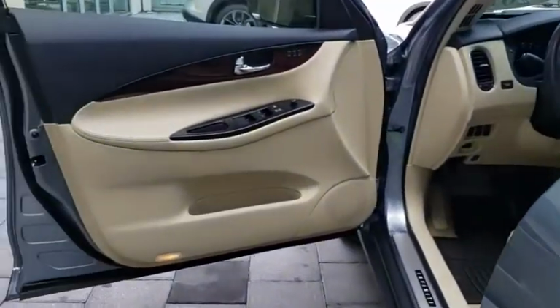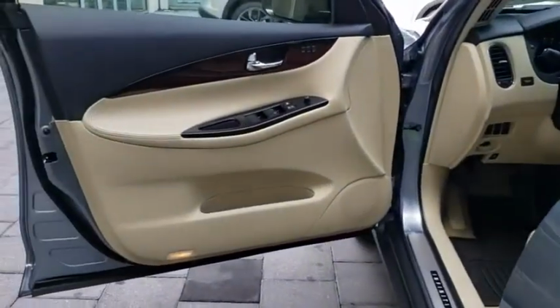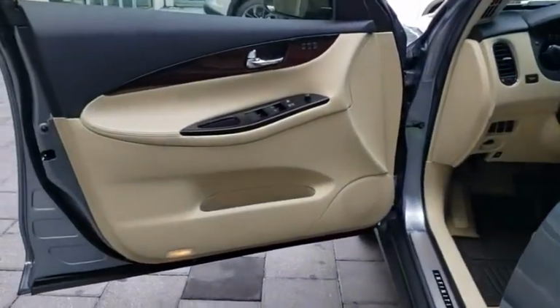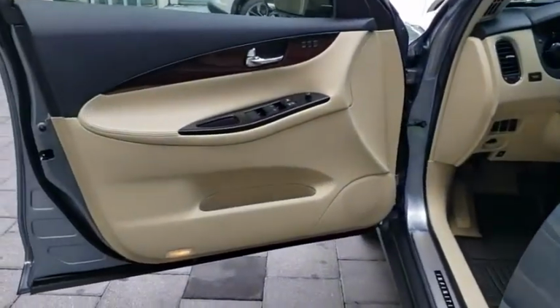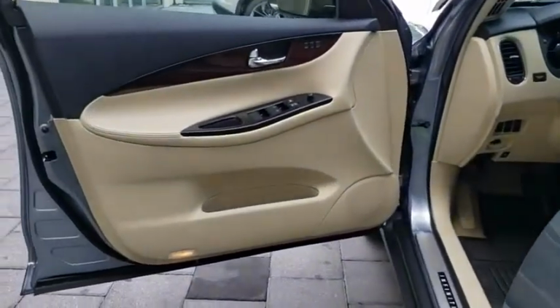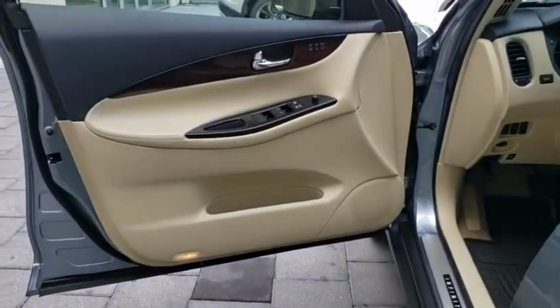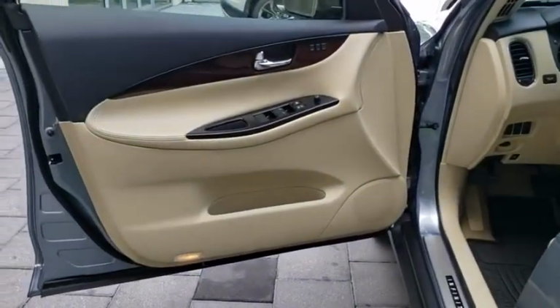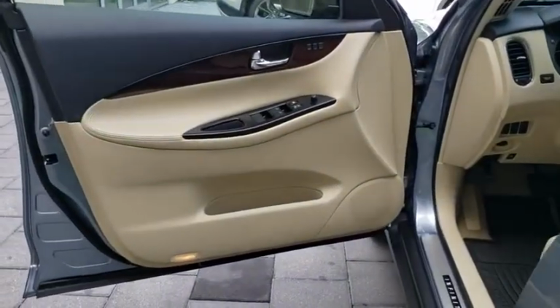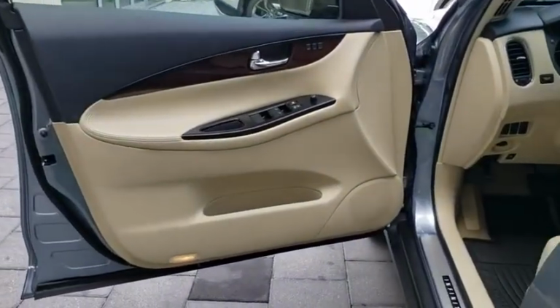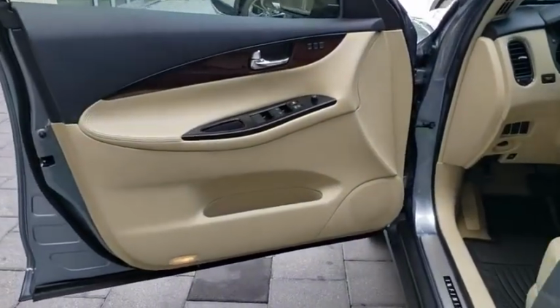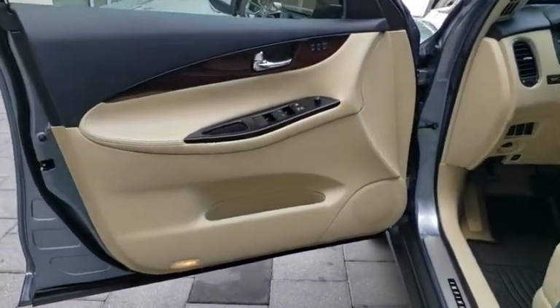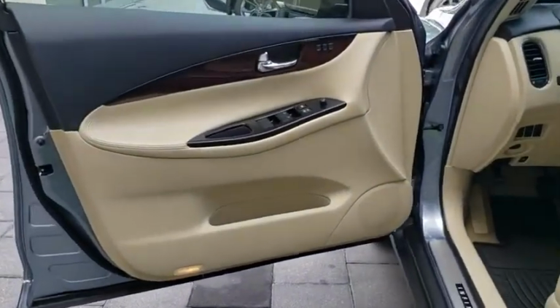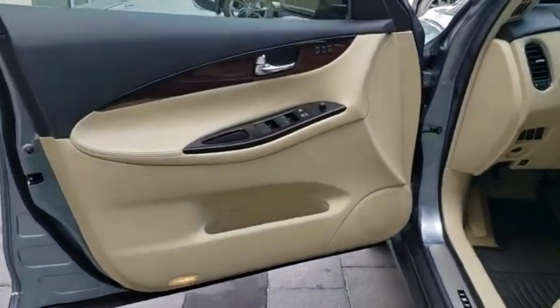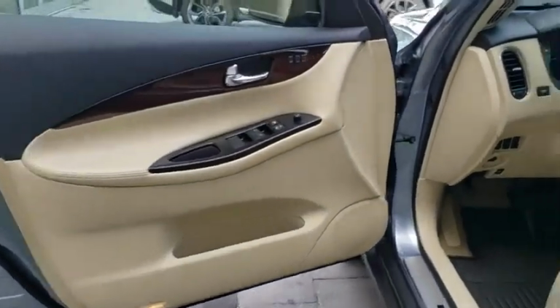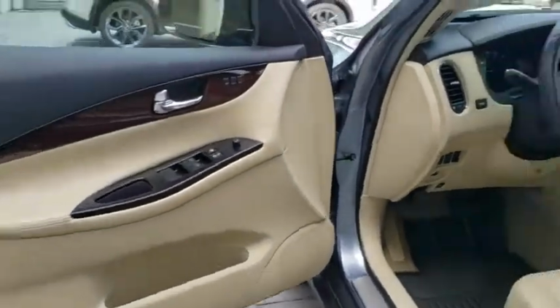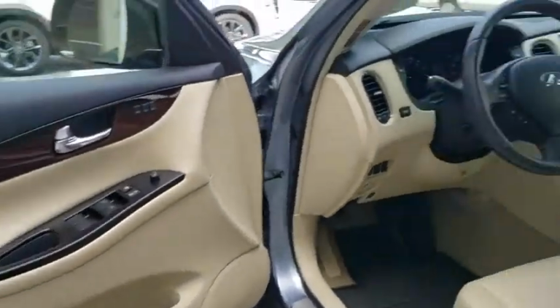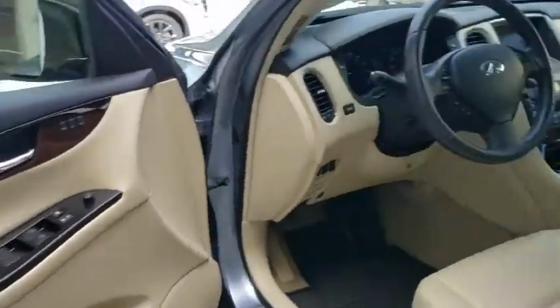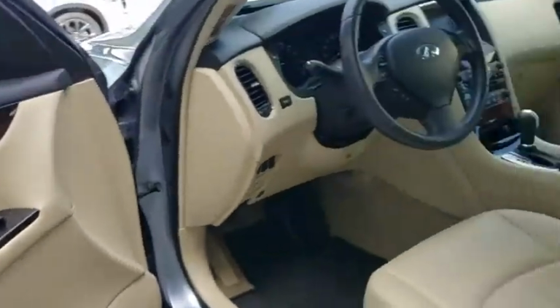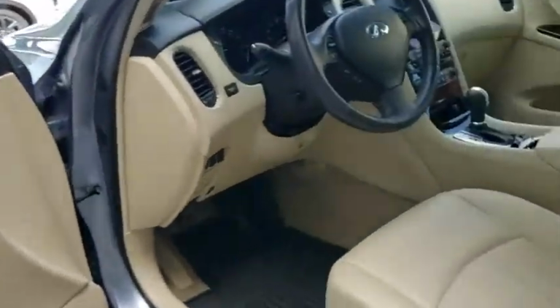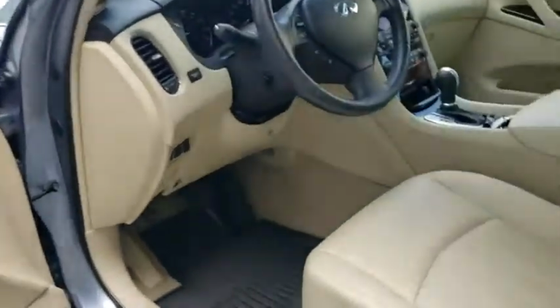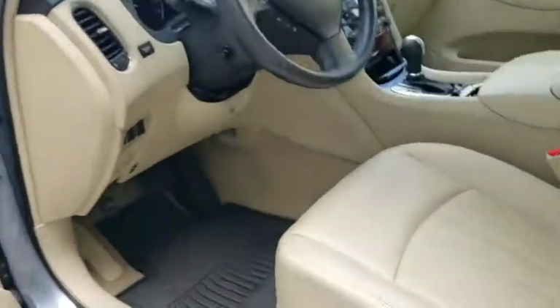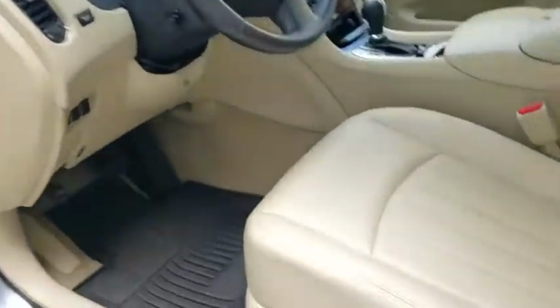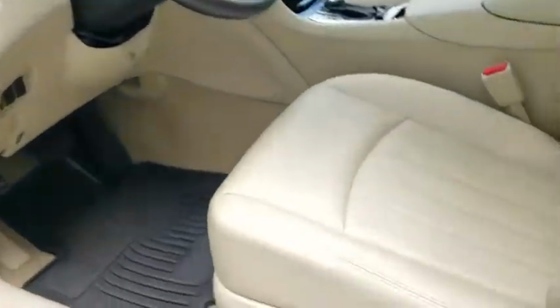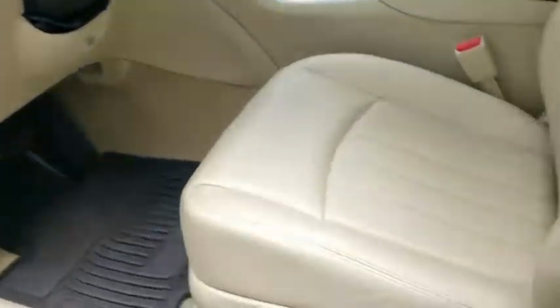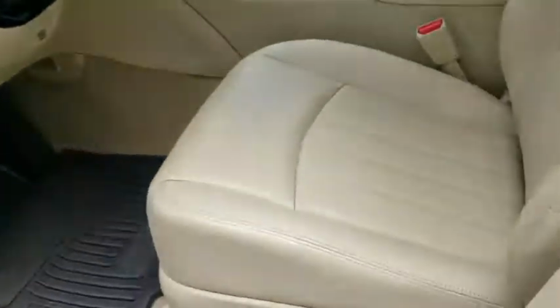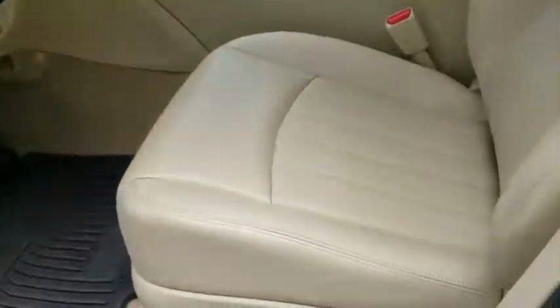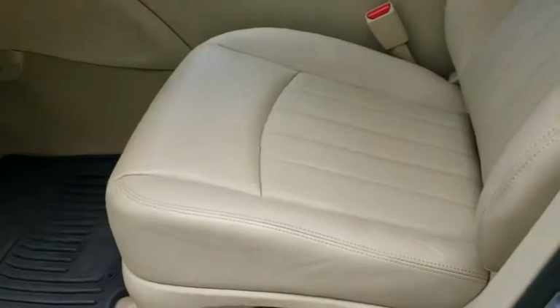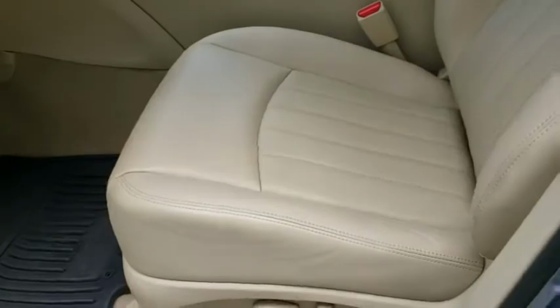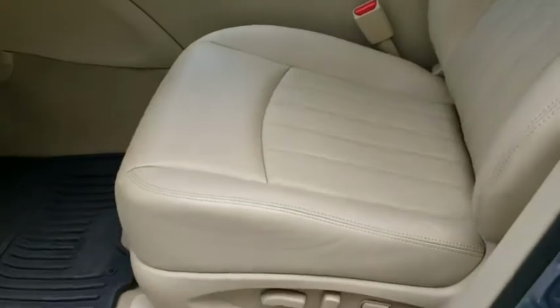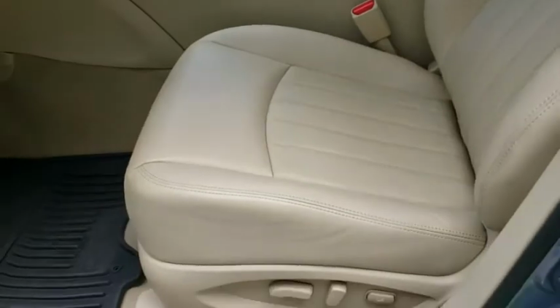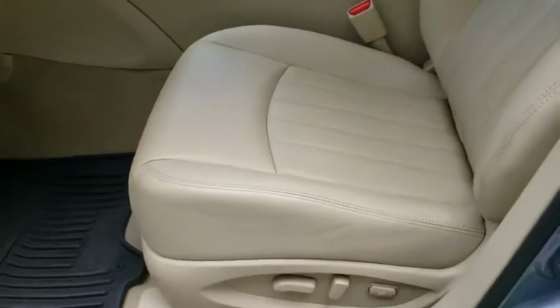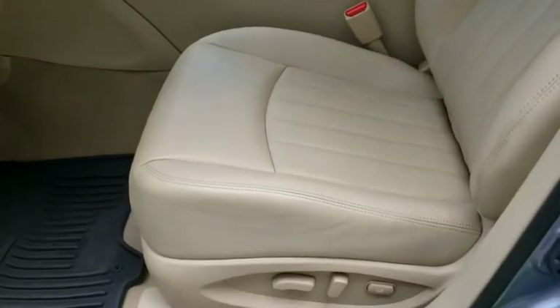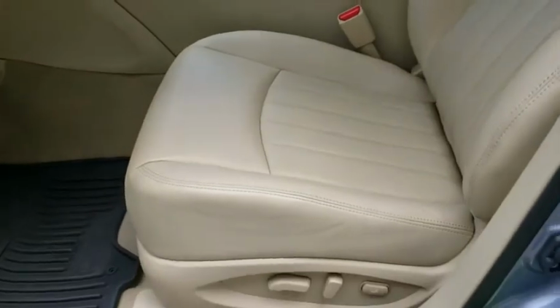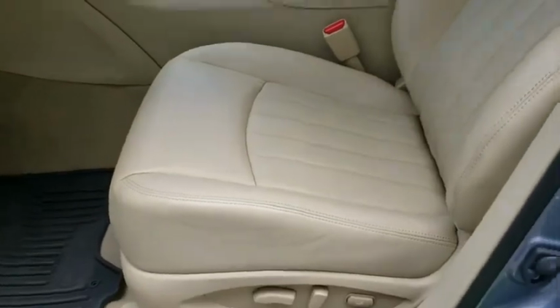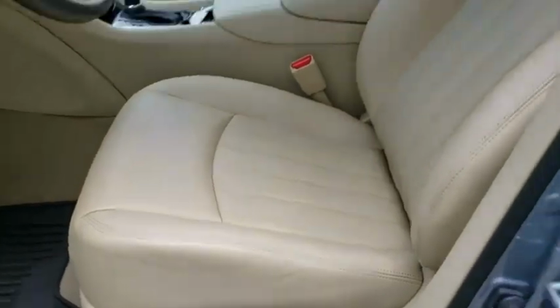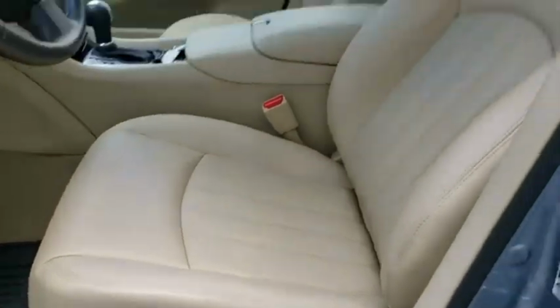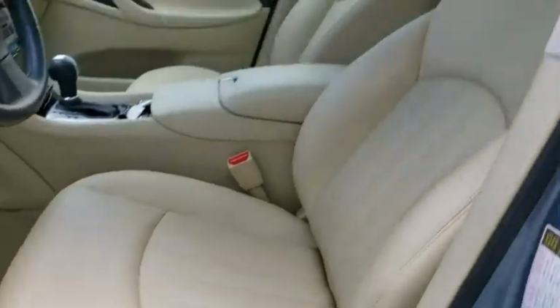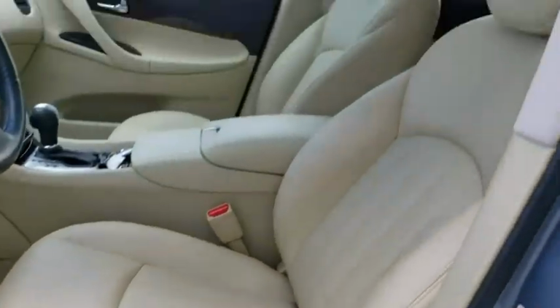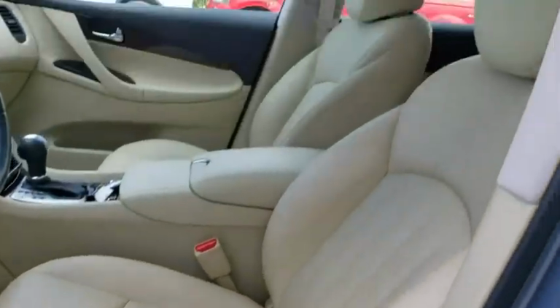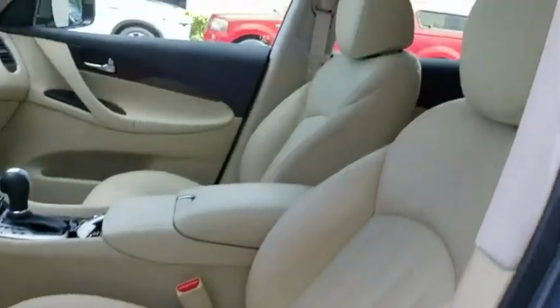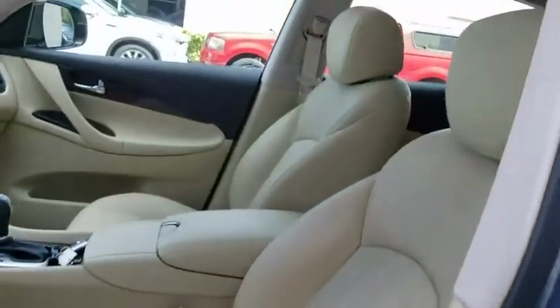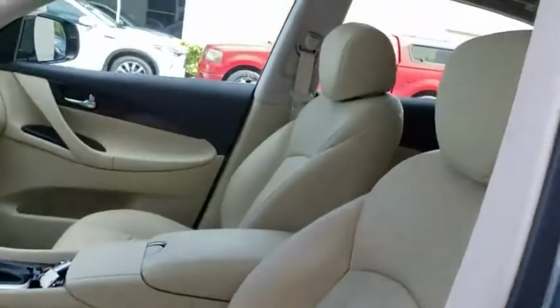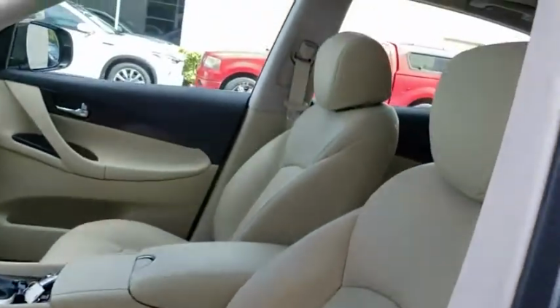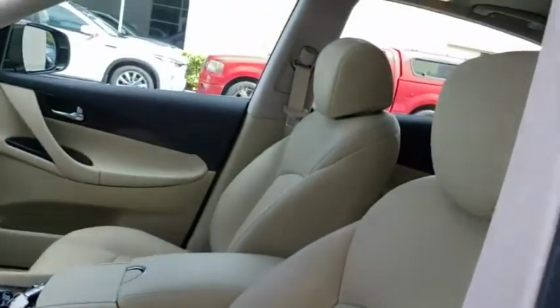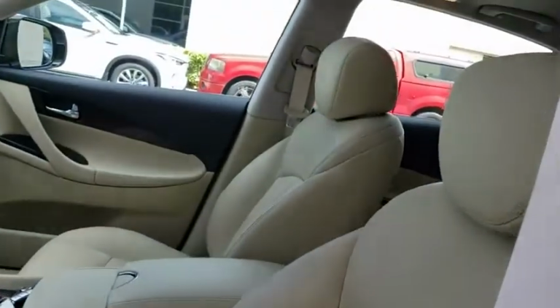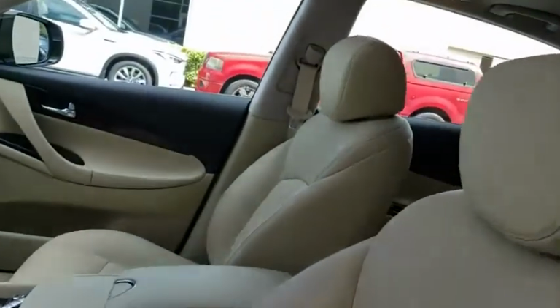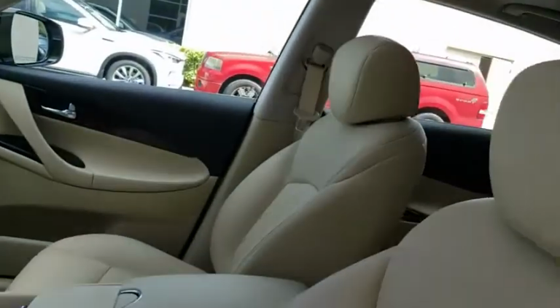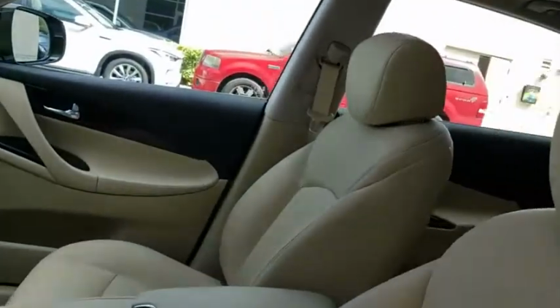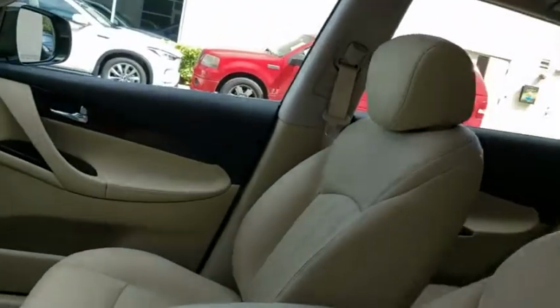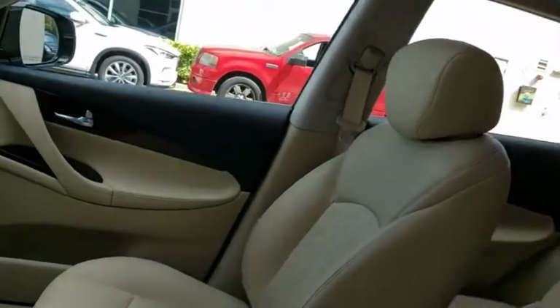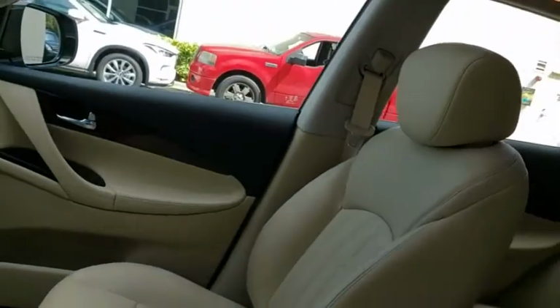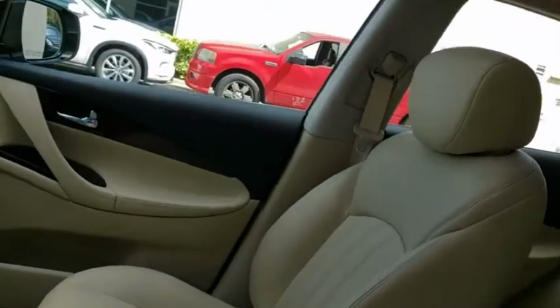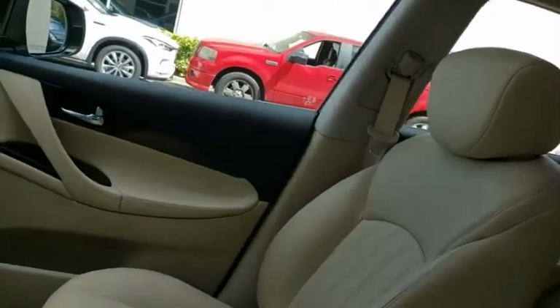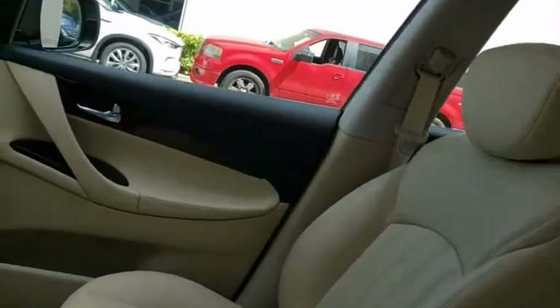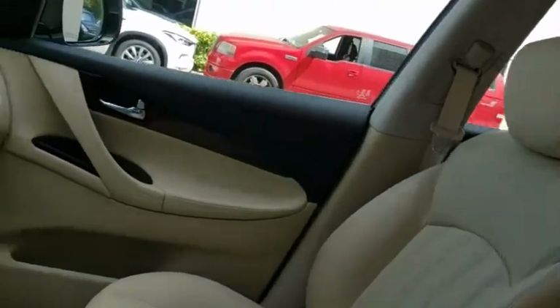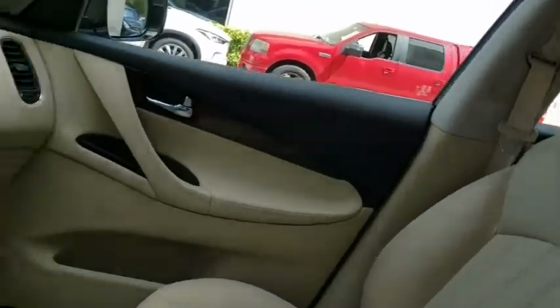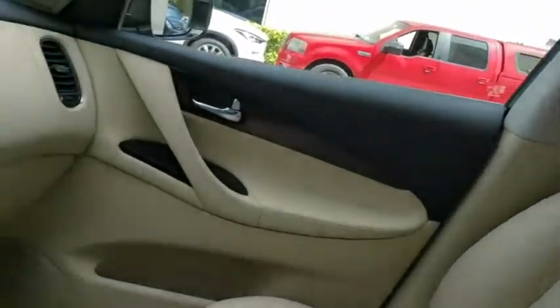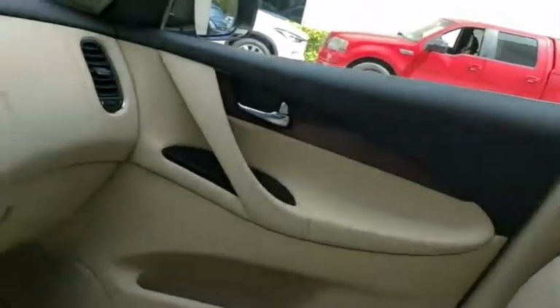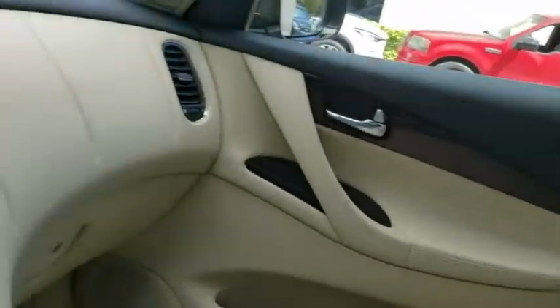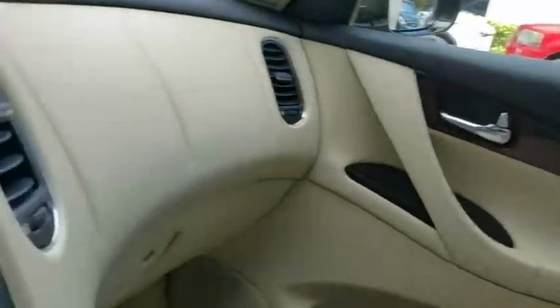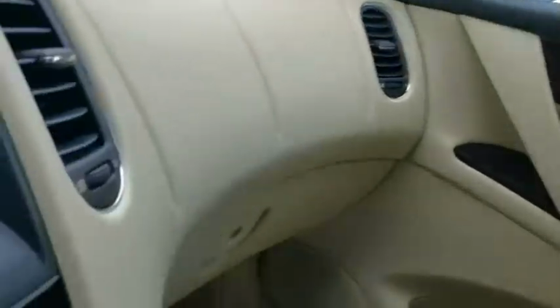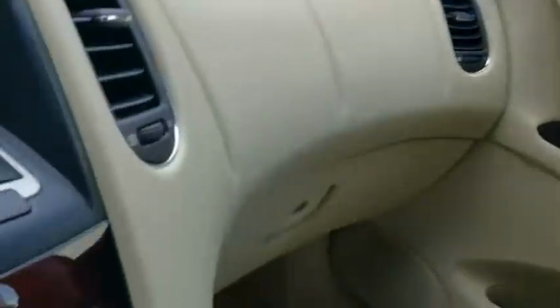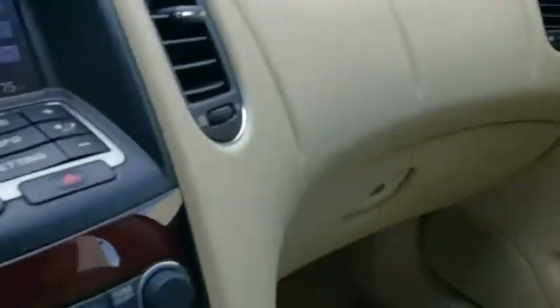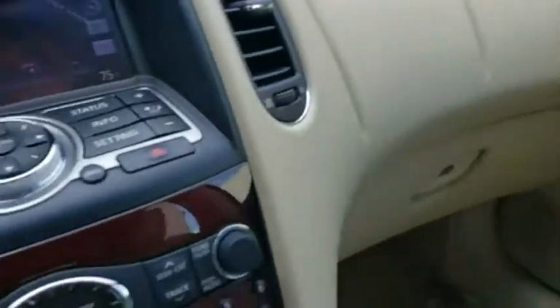Leather-wrapped steering wheel. Bluetooth. Adjustable steering wheel. Power steering. Four-wheel disc brakes. Aluminum wheels. Cruise control.